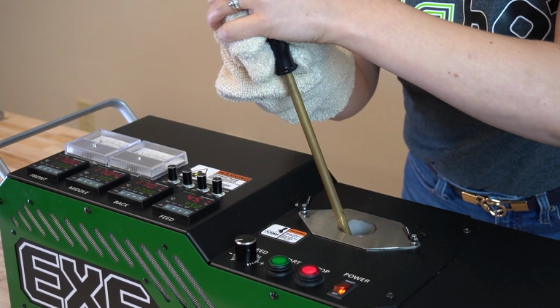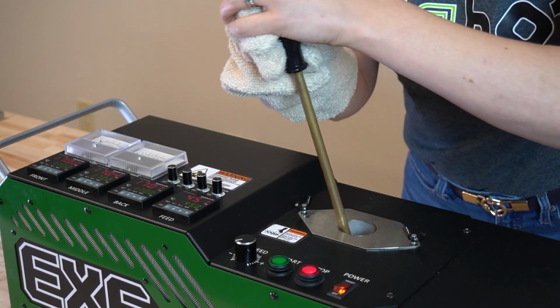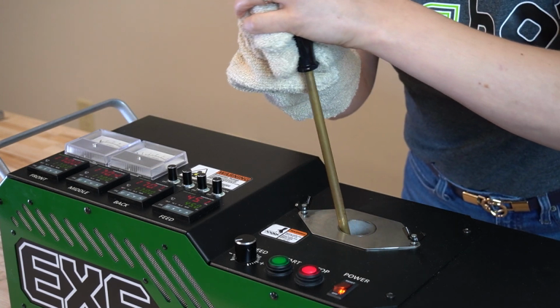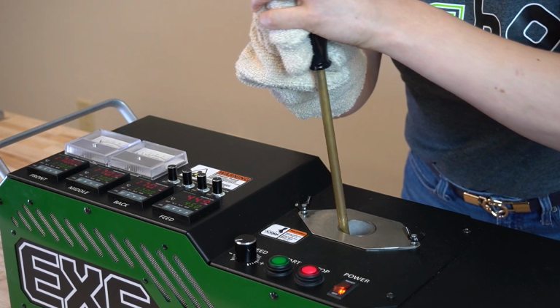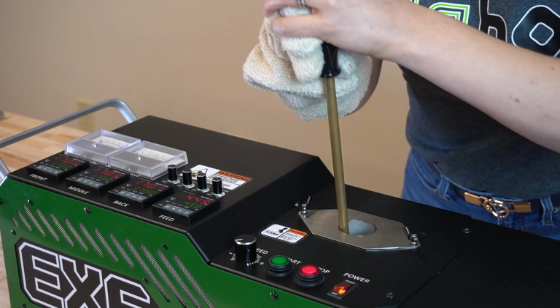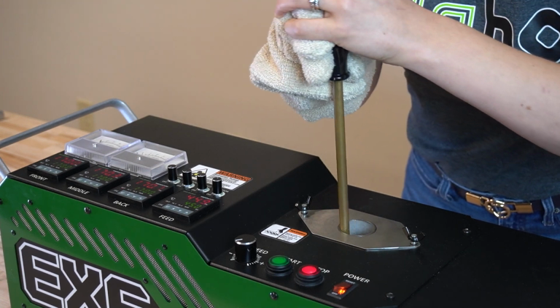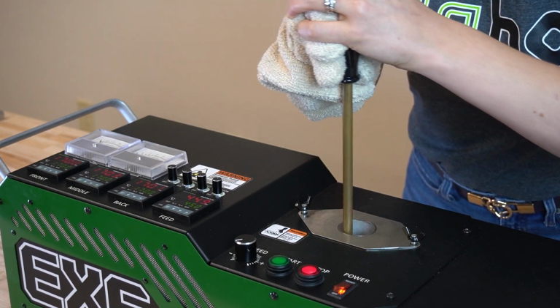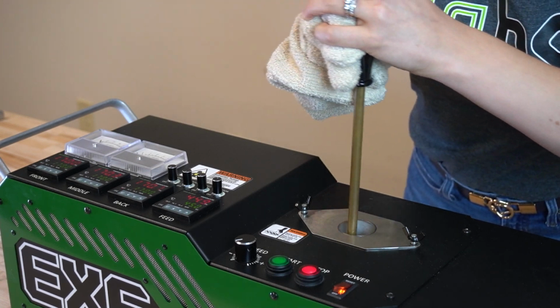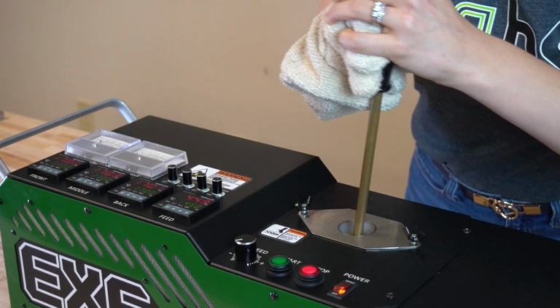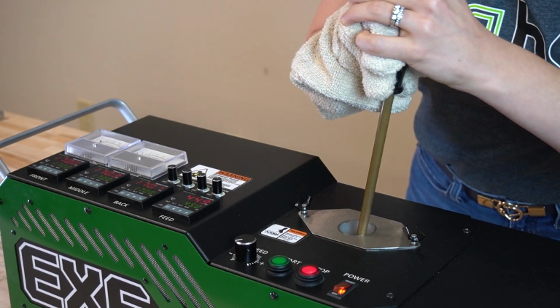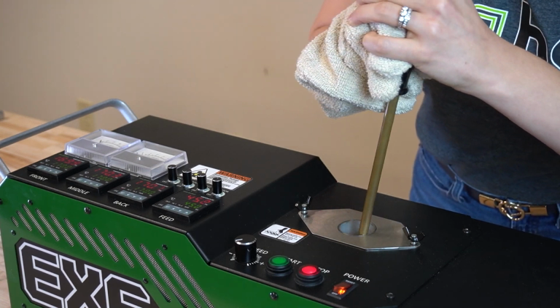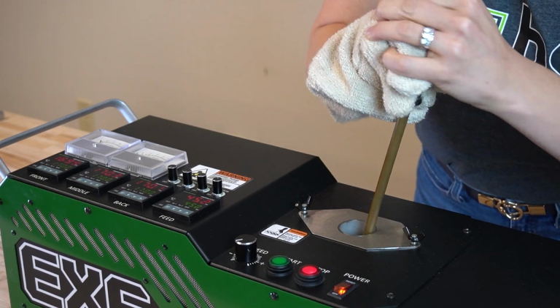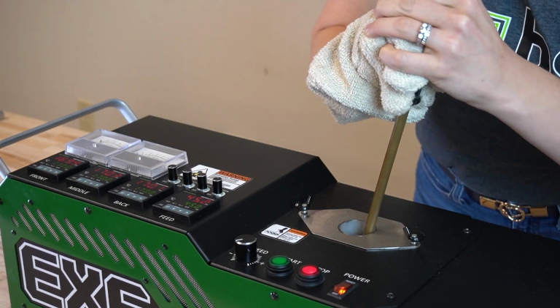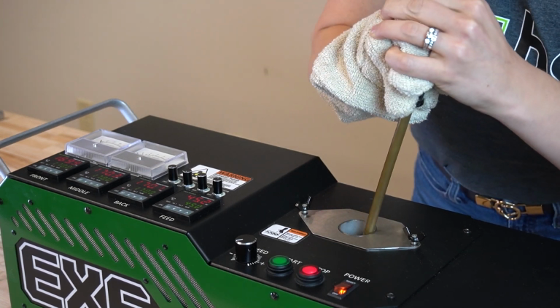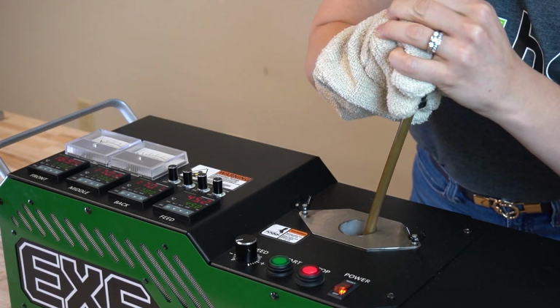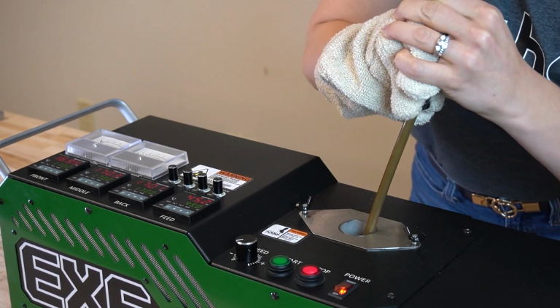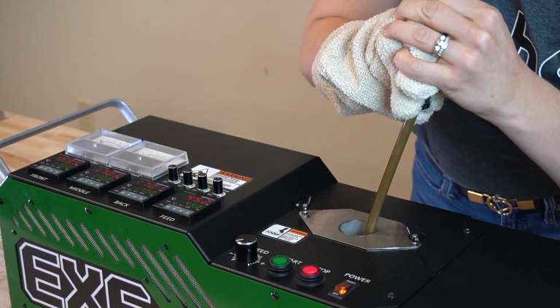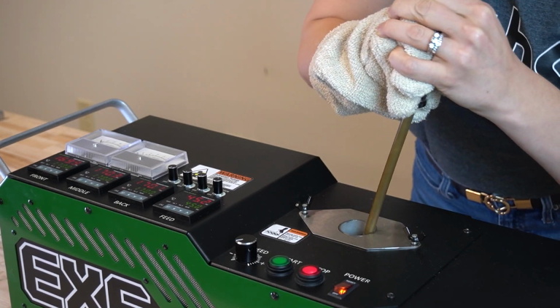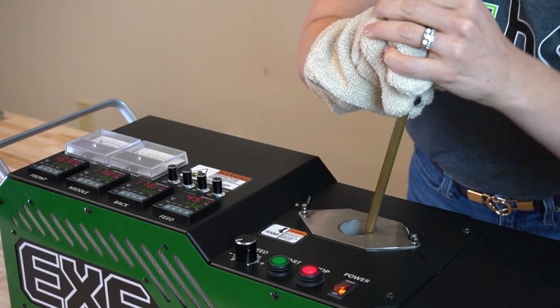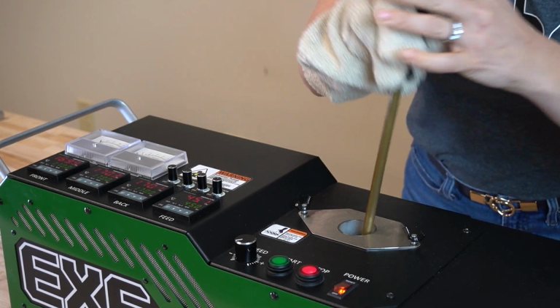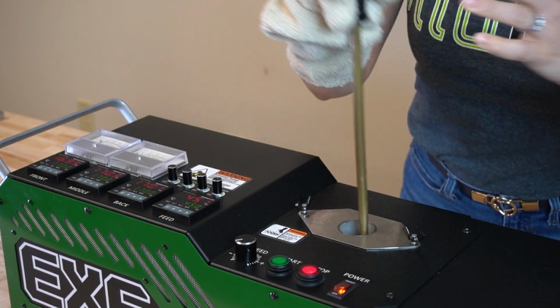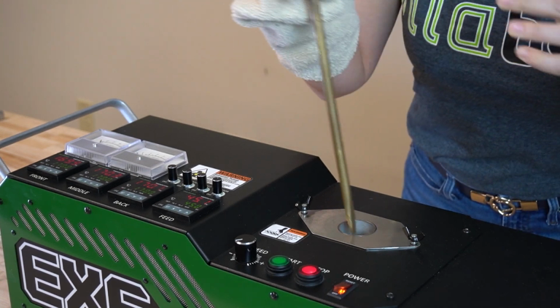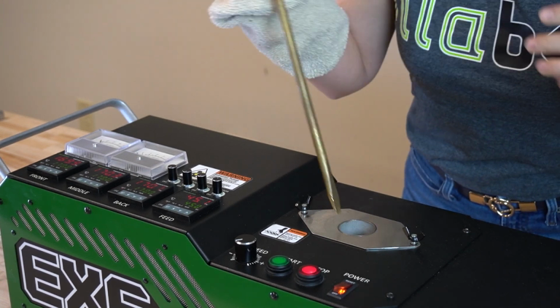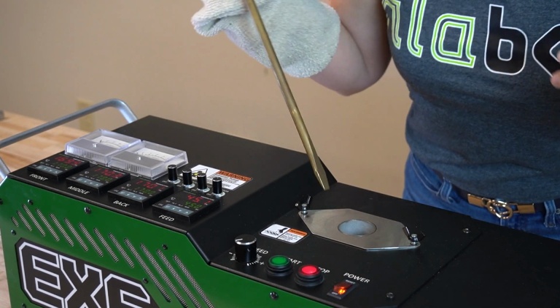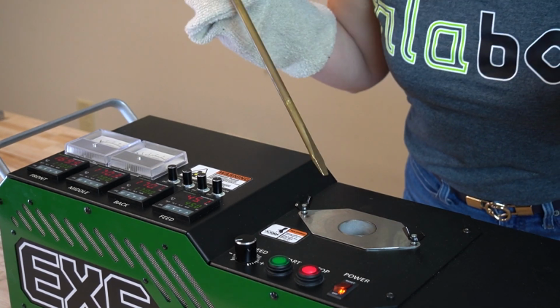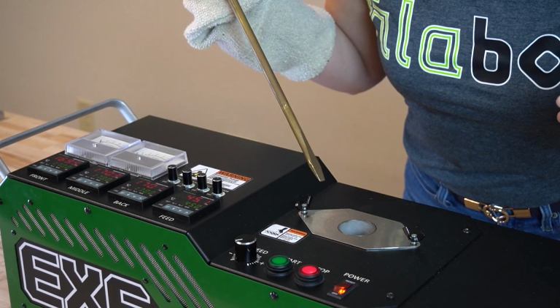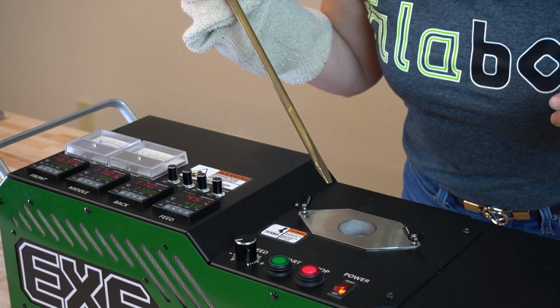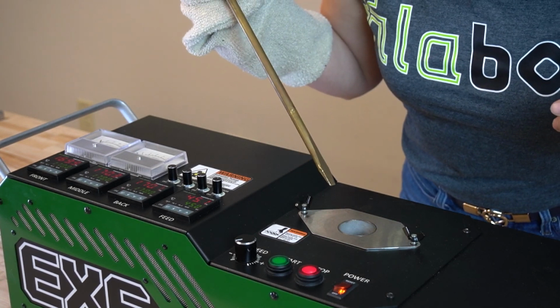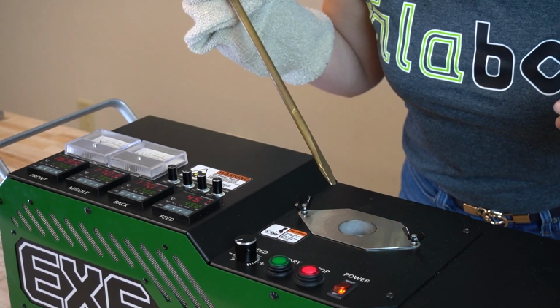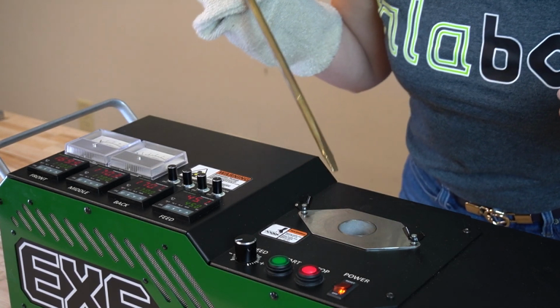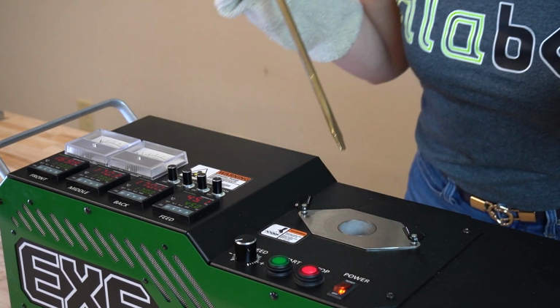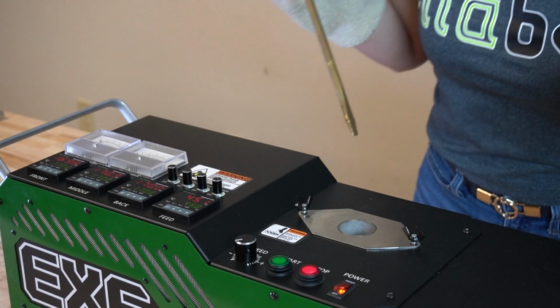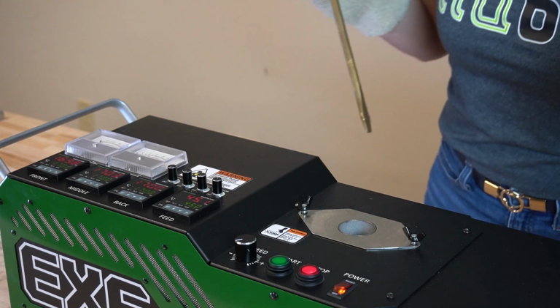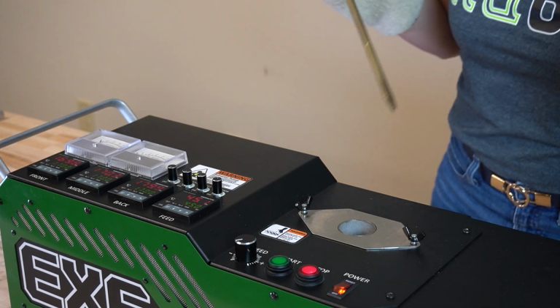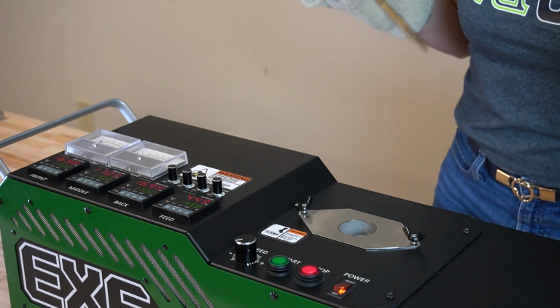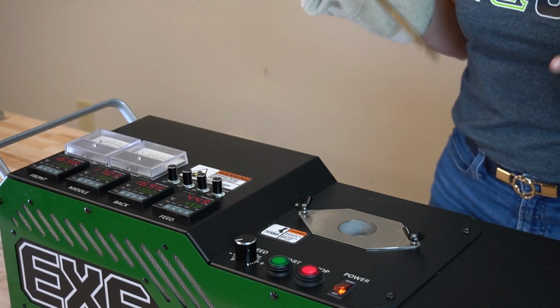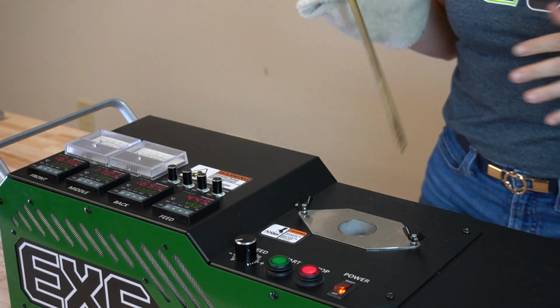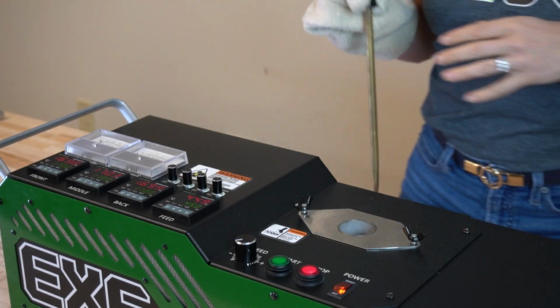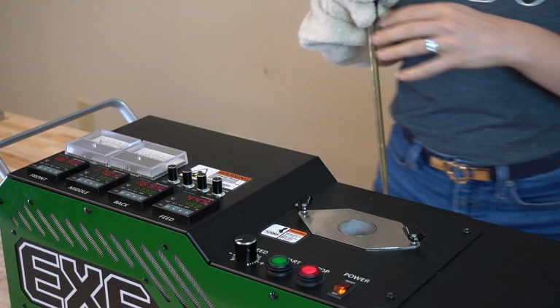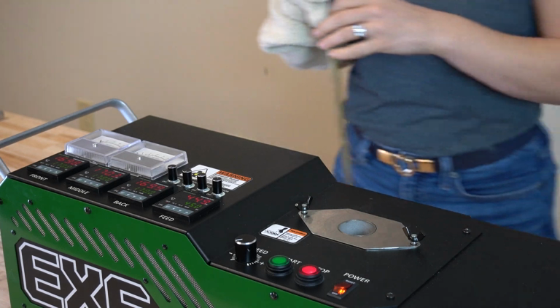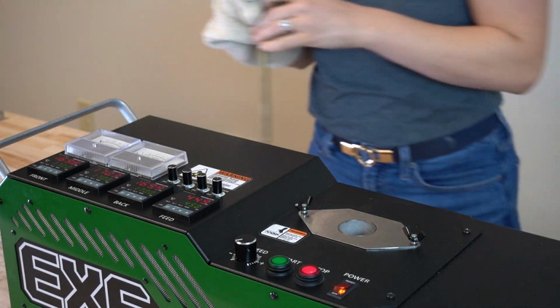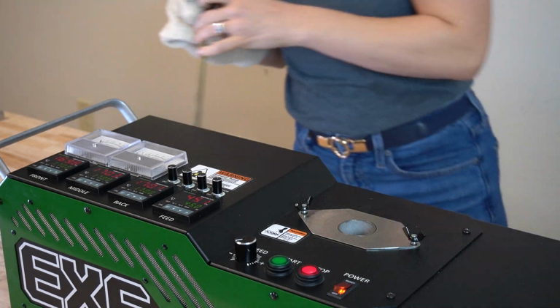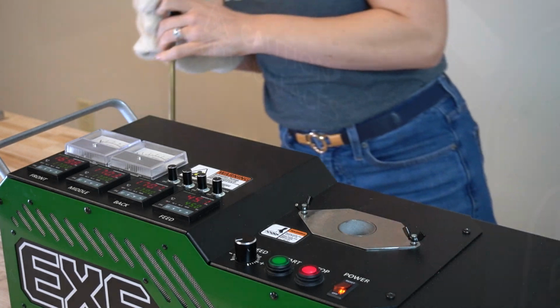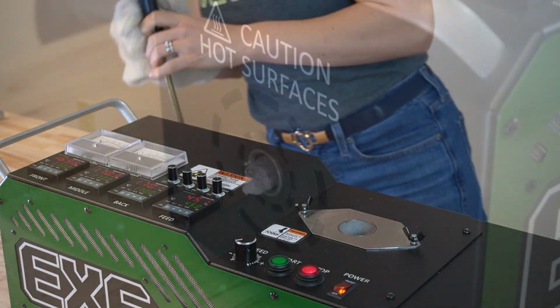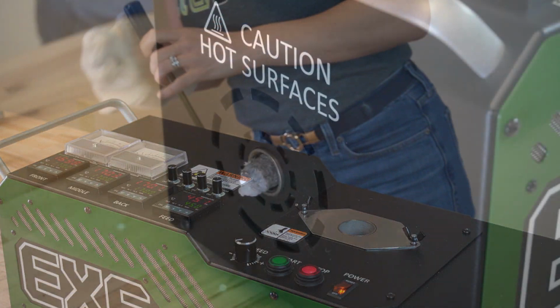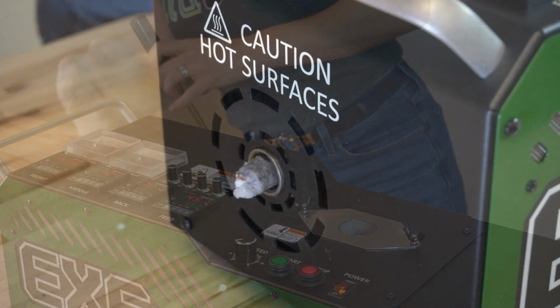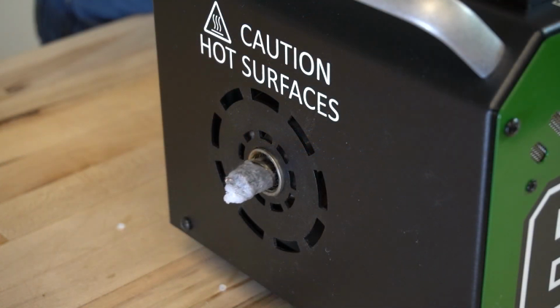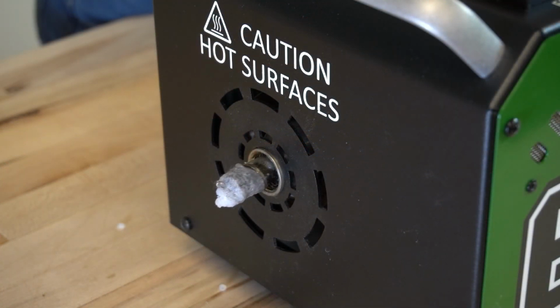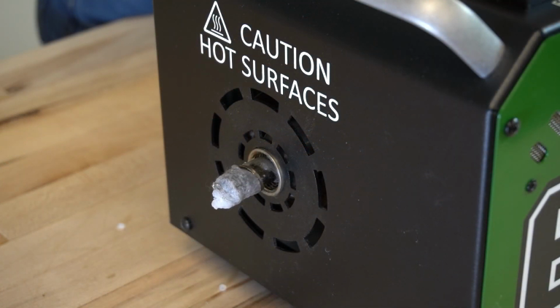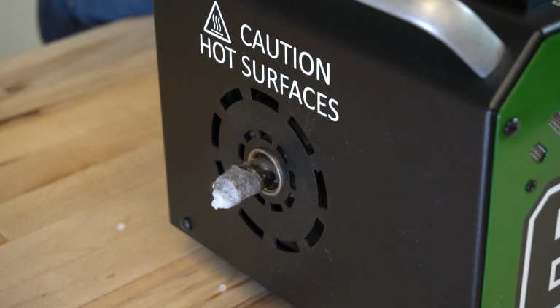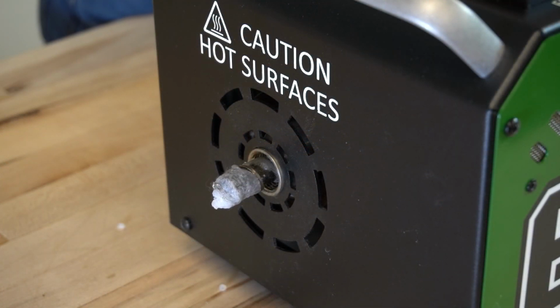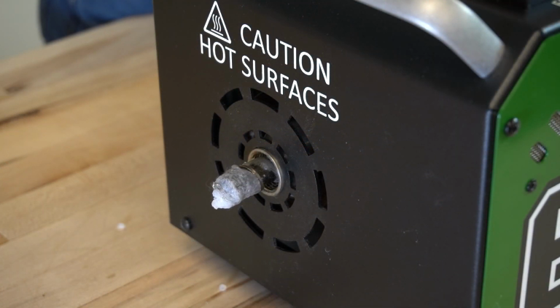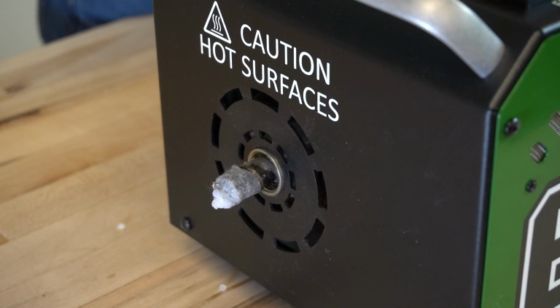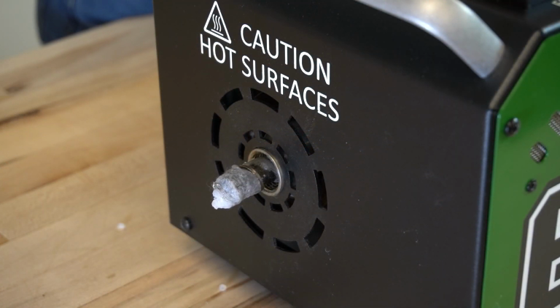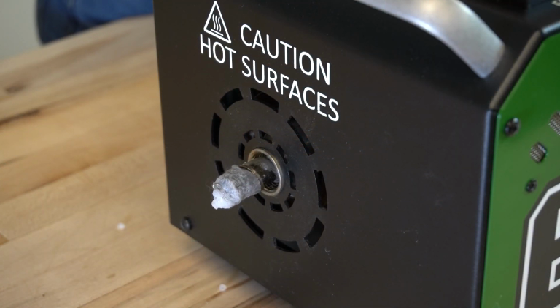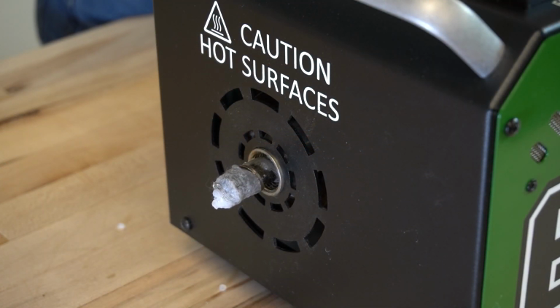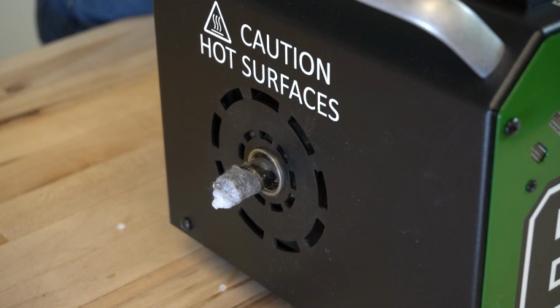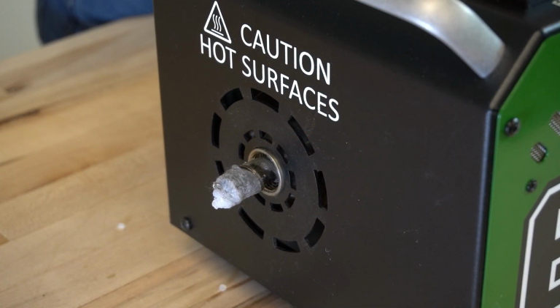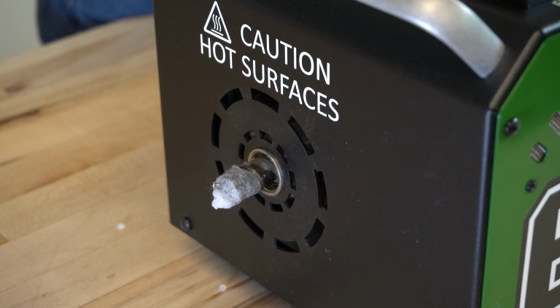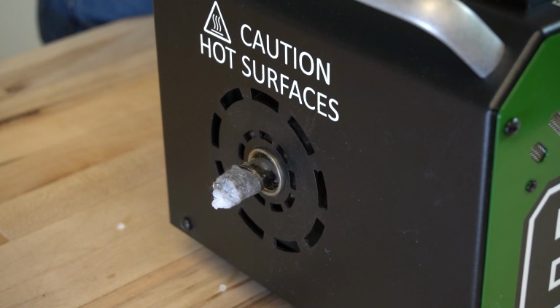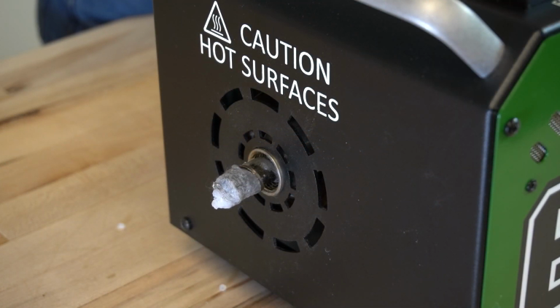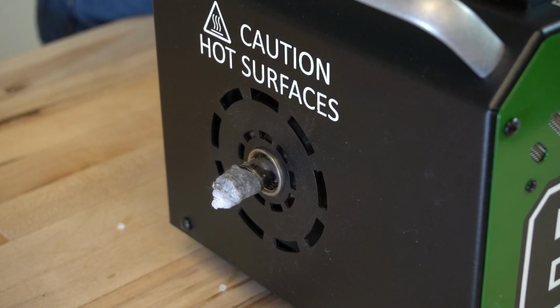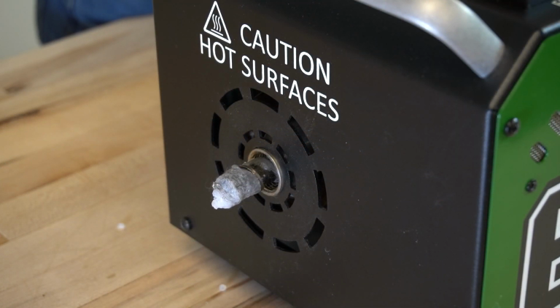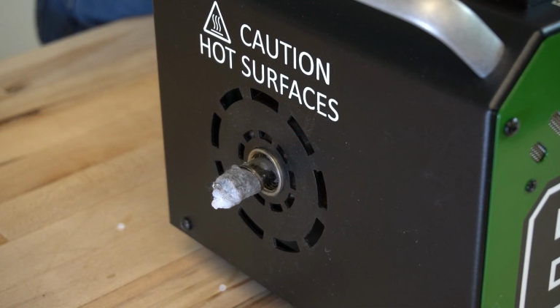Insert the brass screwdriver into the feed throat where the hopper usually would sit. Use the flat end of the brass screwdriver to act as a lever to wedge the screw out.